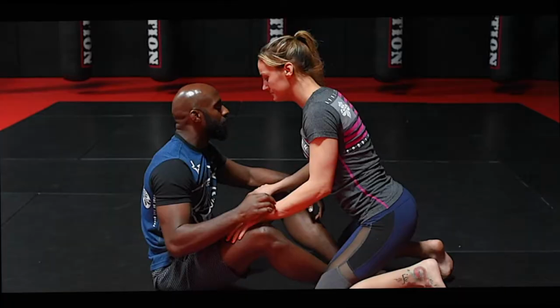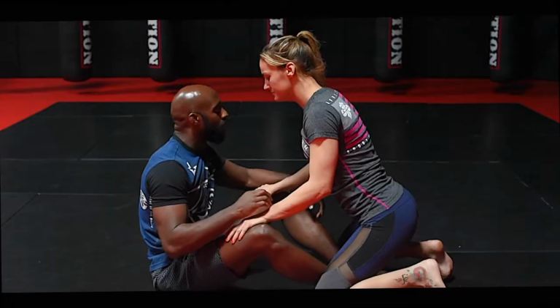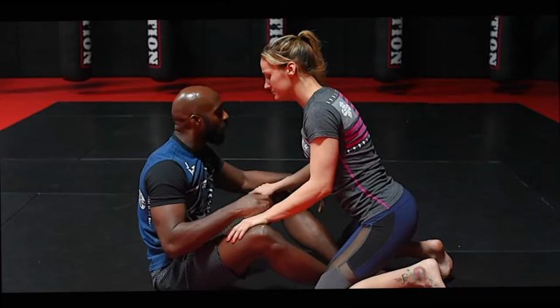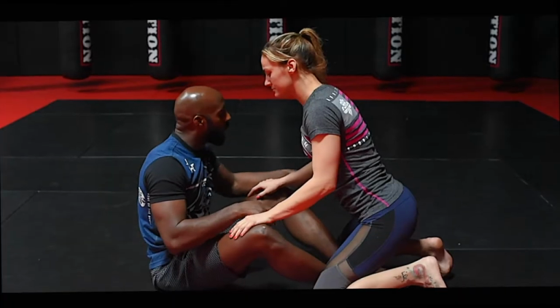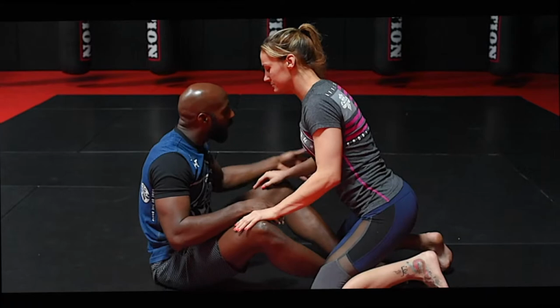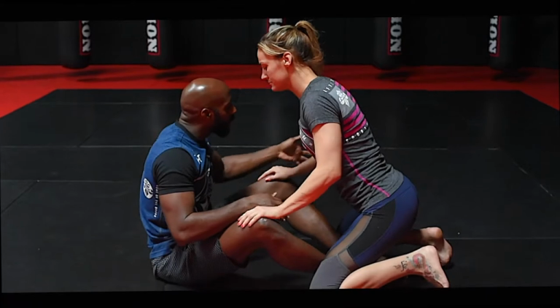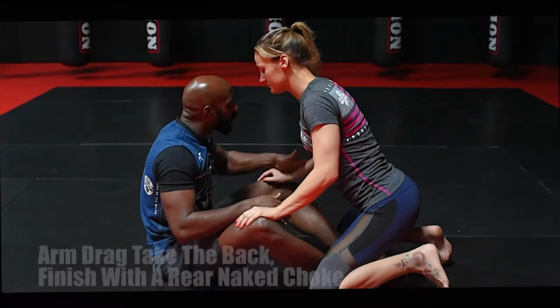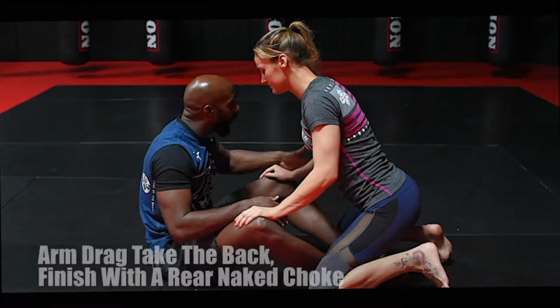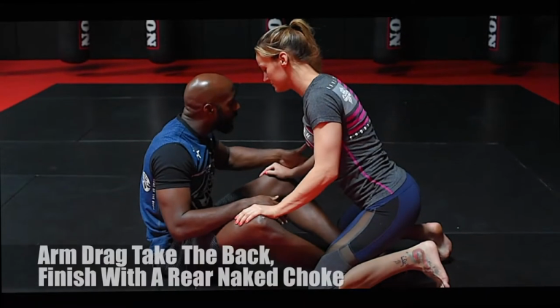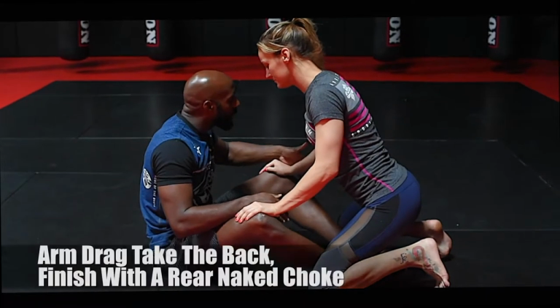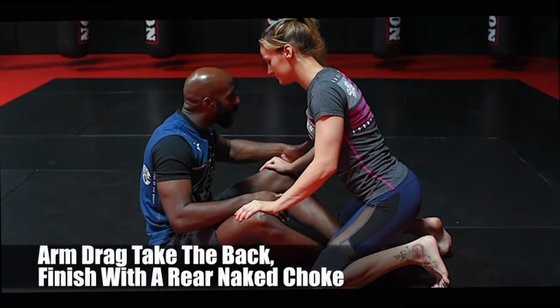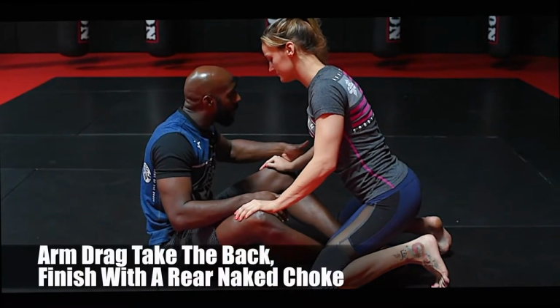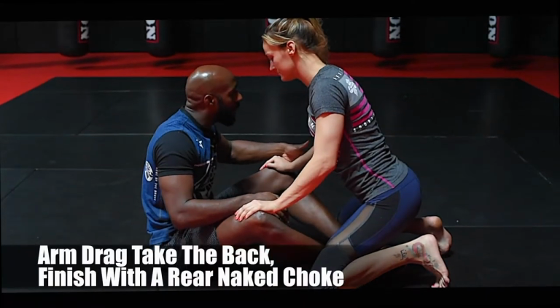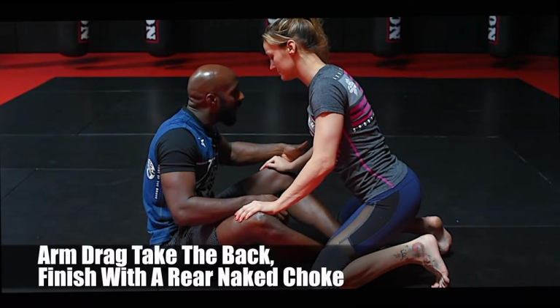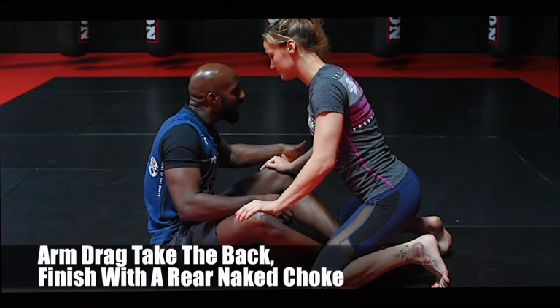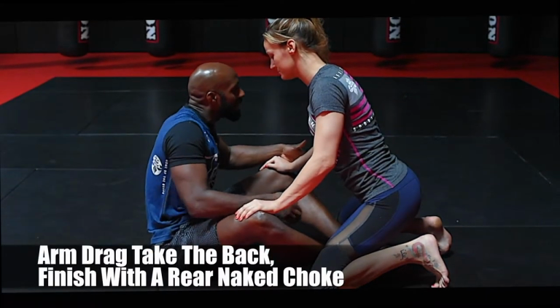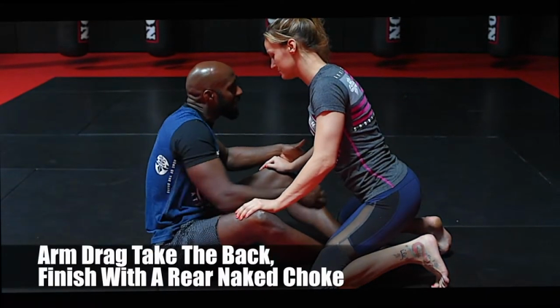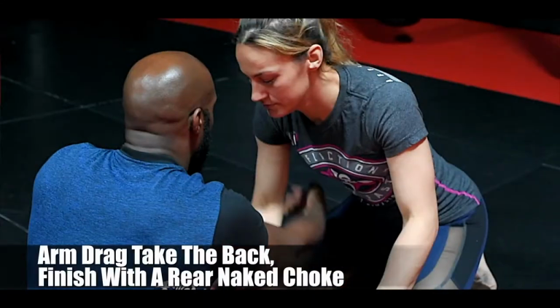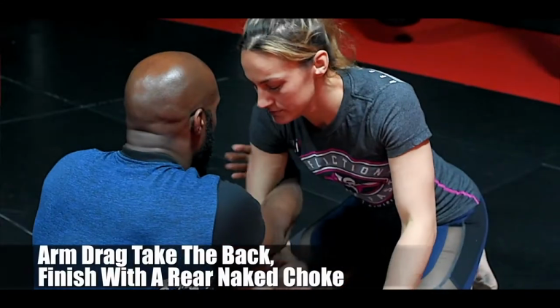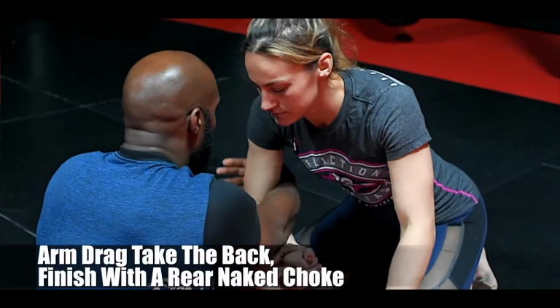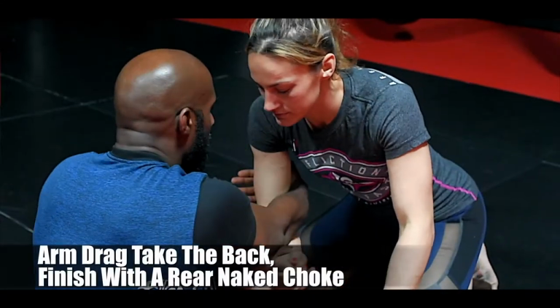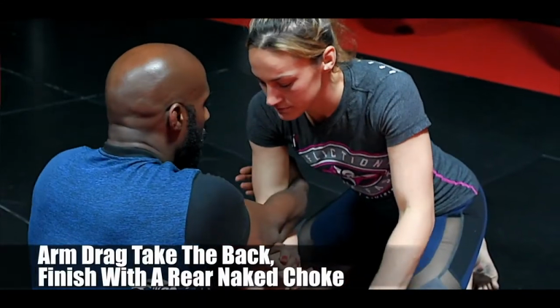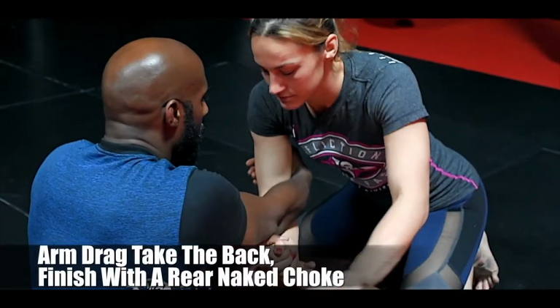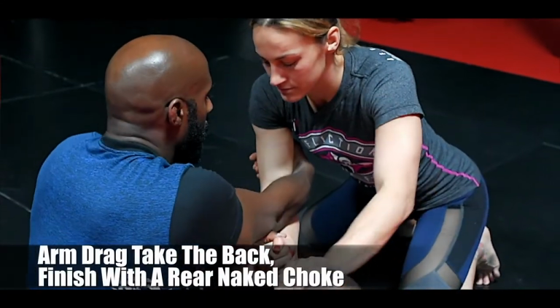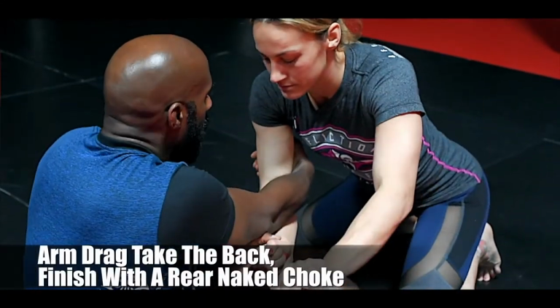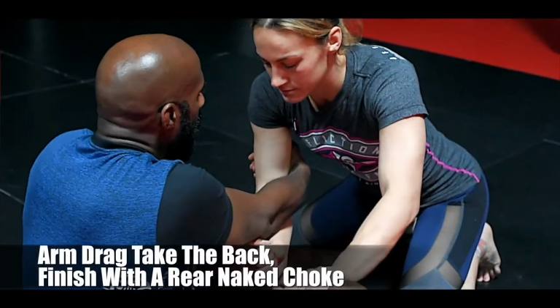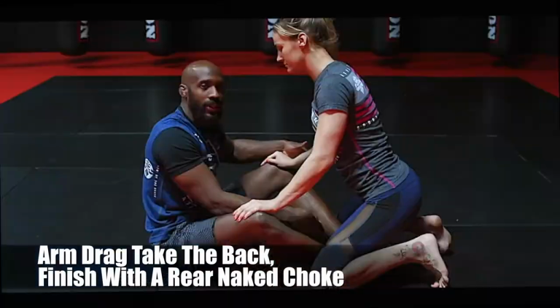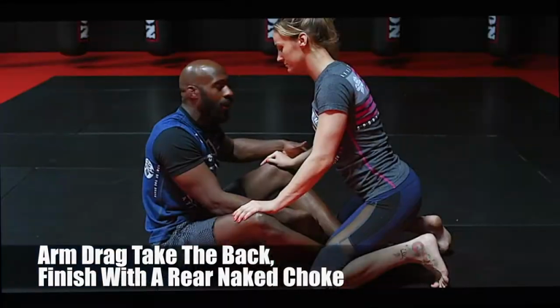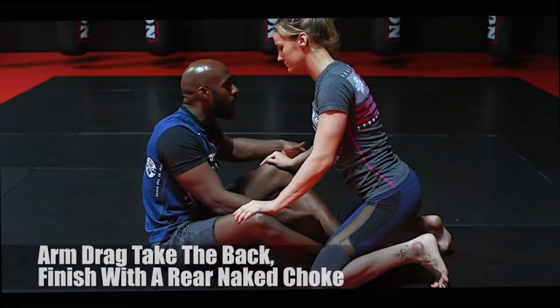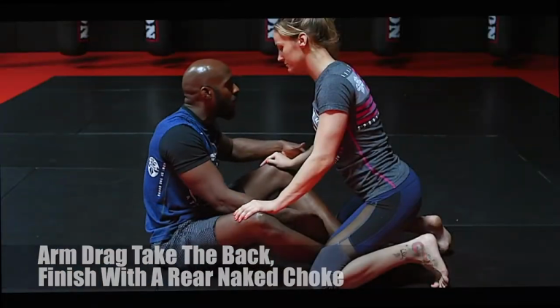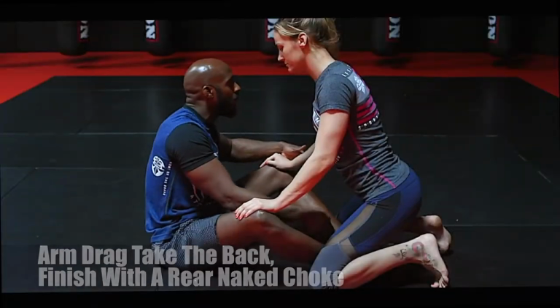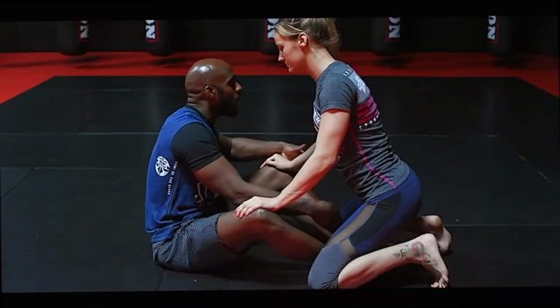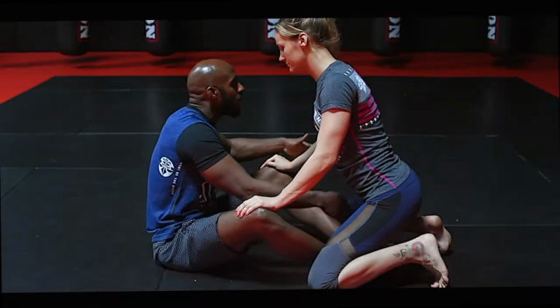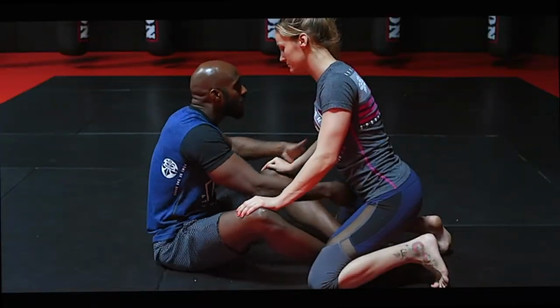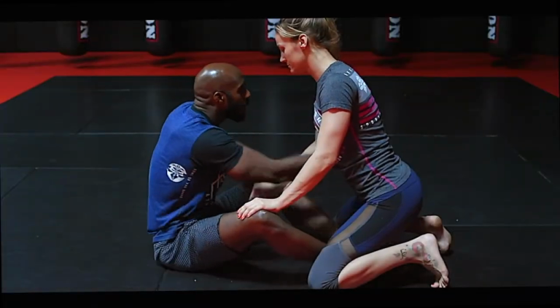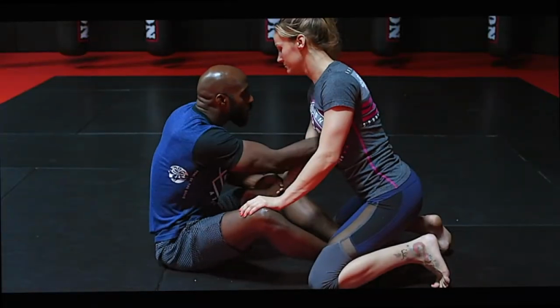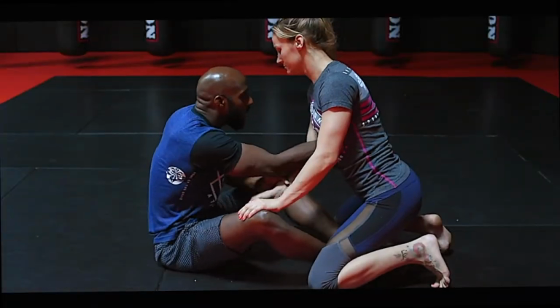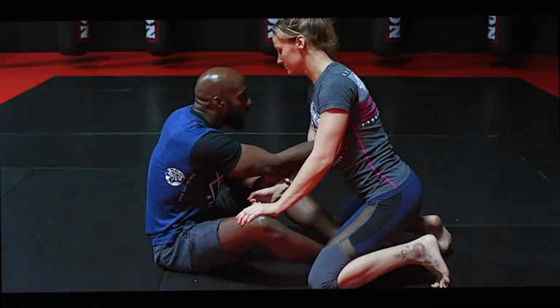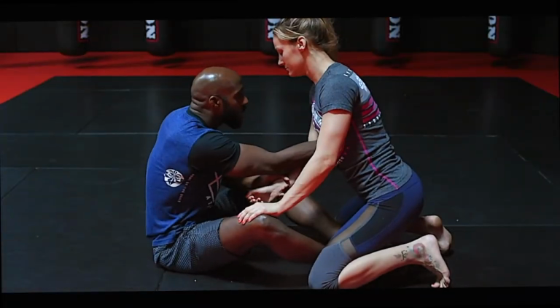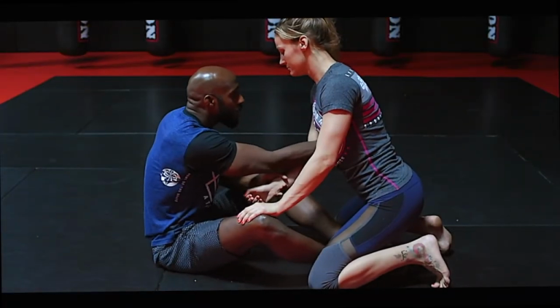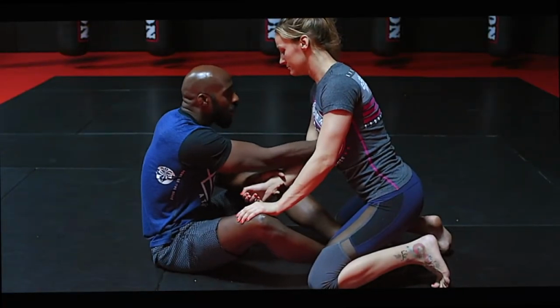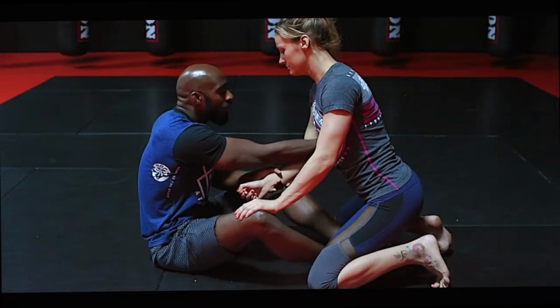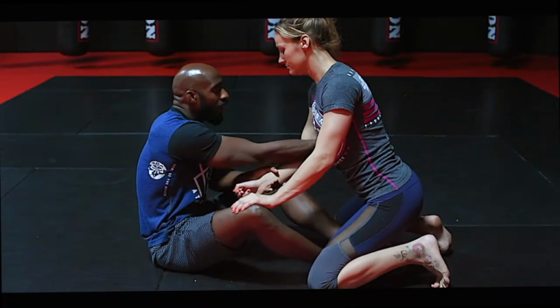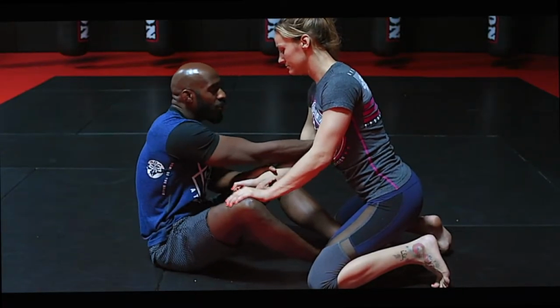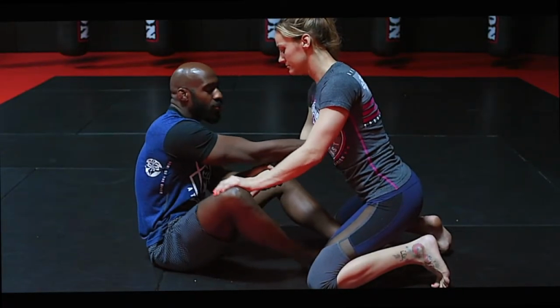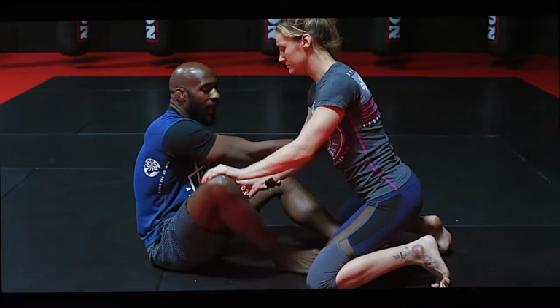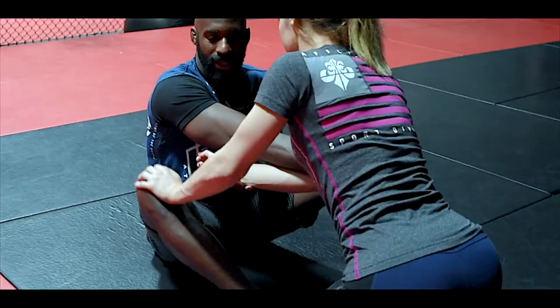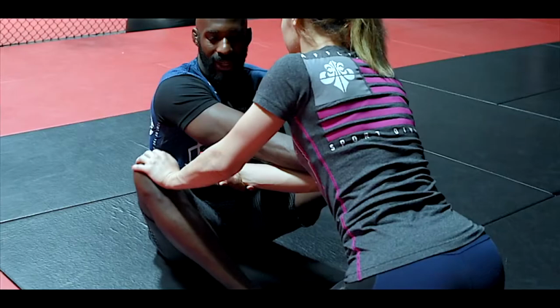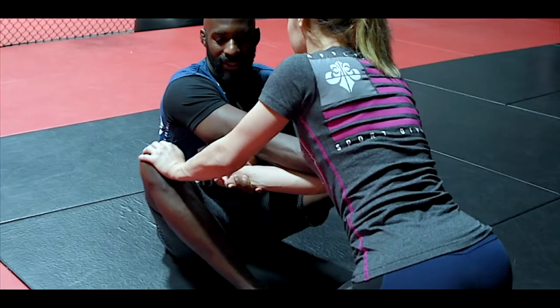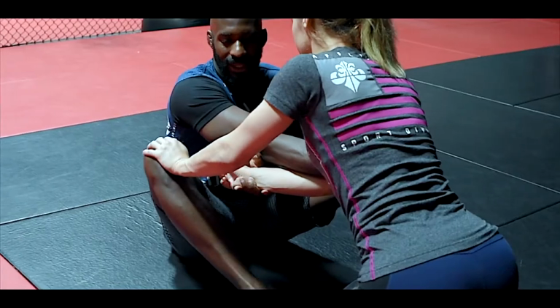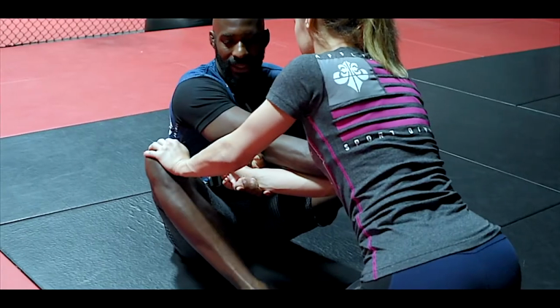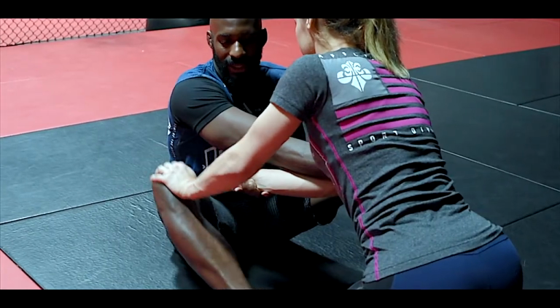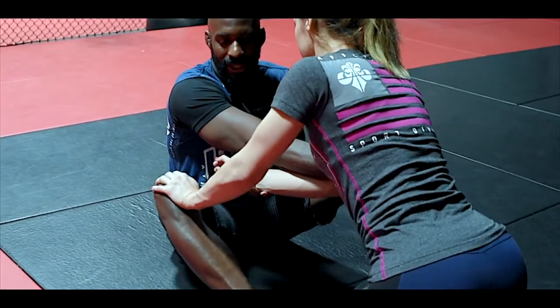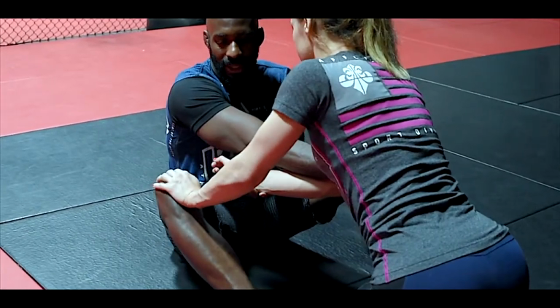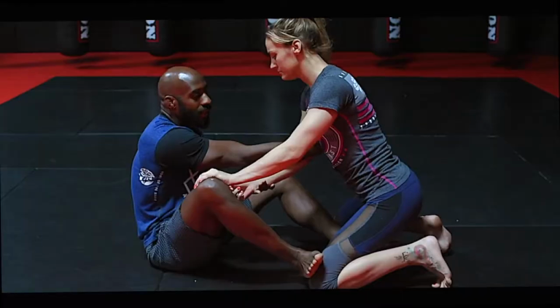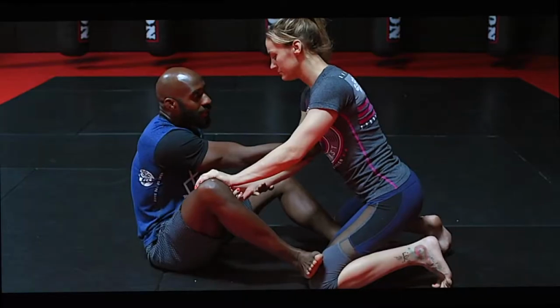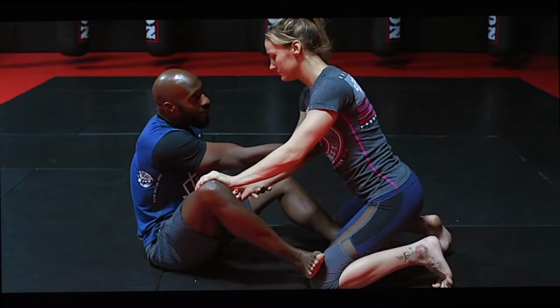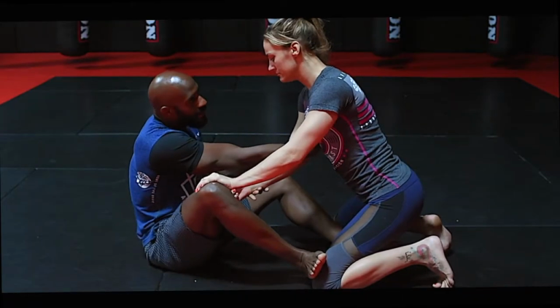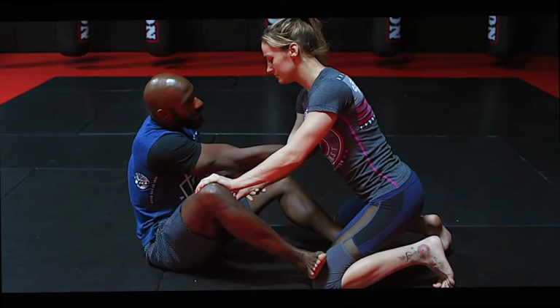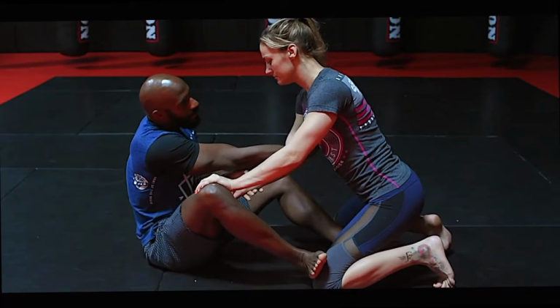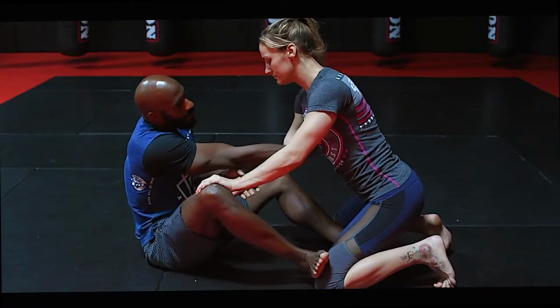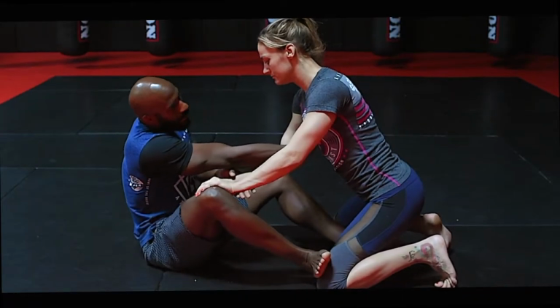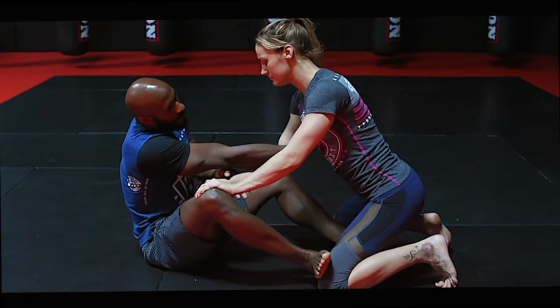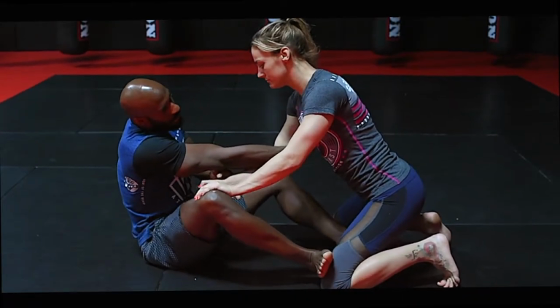From here, I'm going to swipe this arm past as I drag just above the elbow. So I'm swiping this arm, I drag the elbow and kick the knee simultaneously.